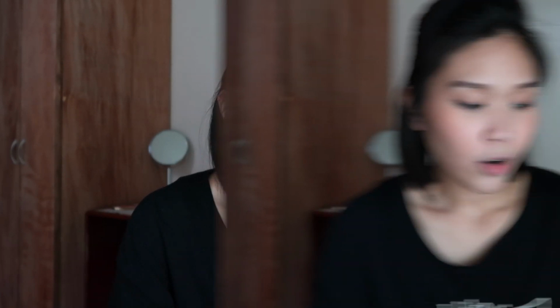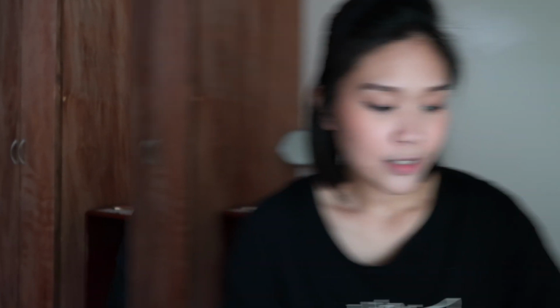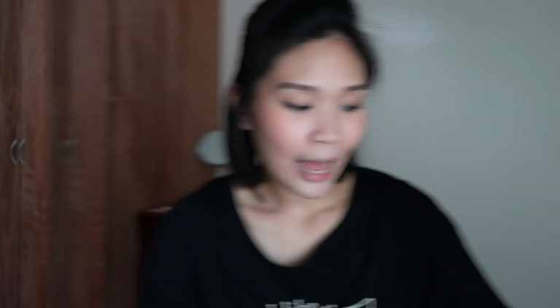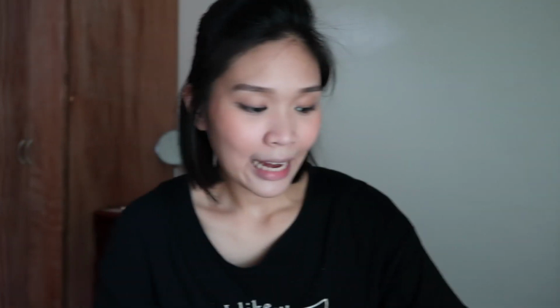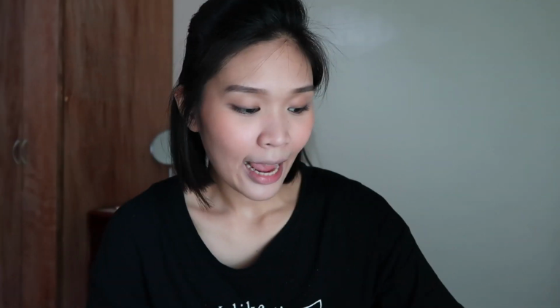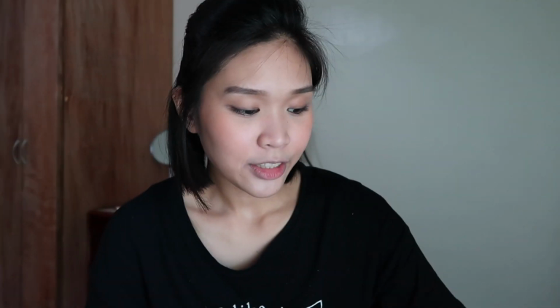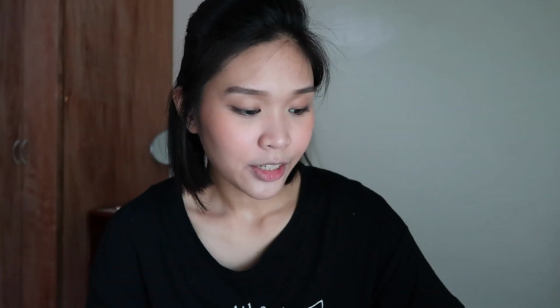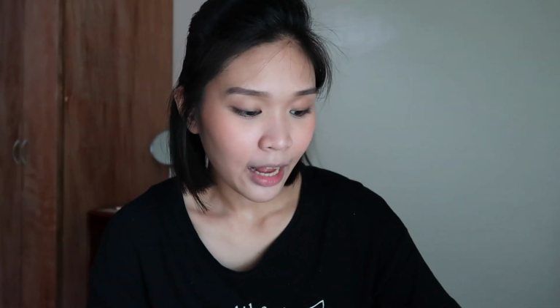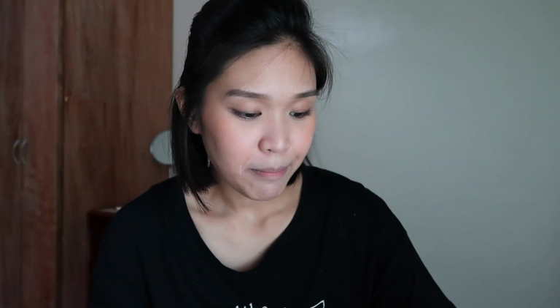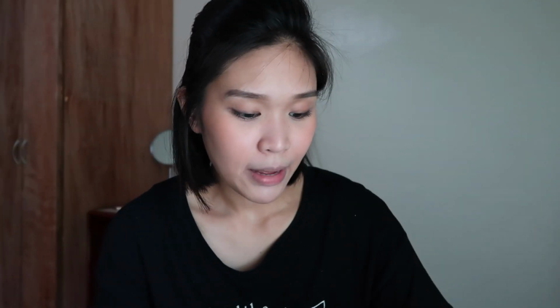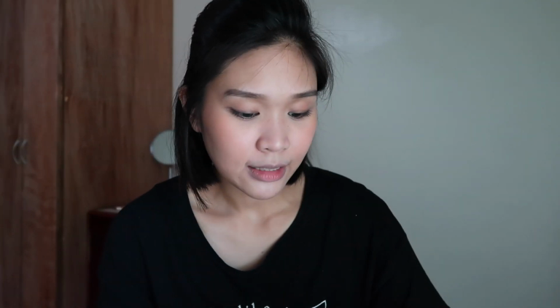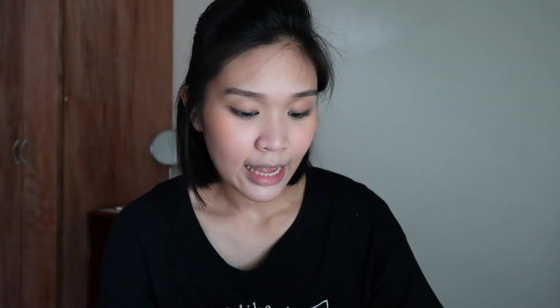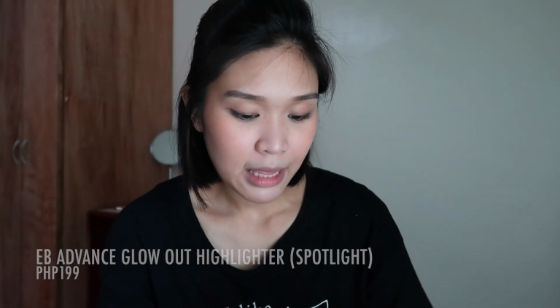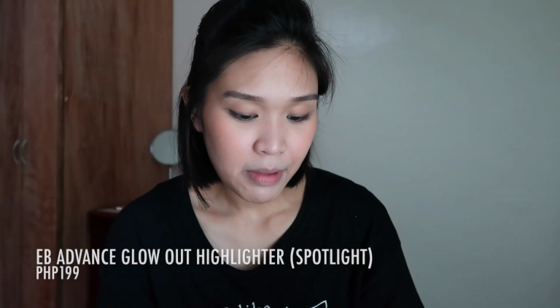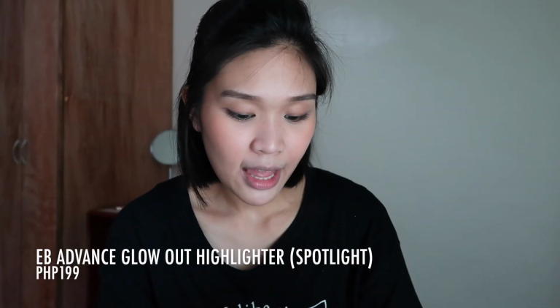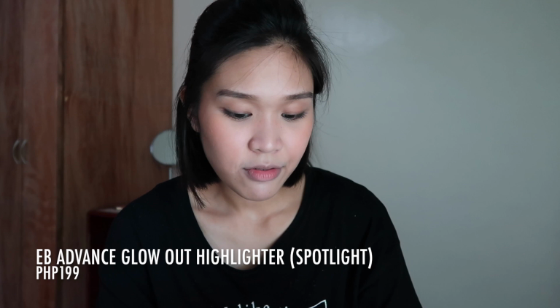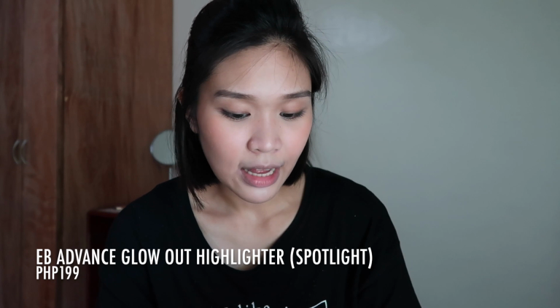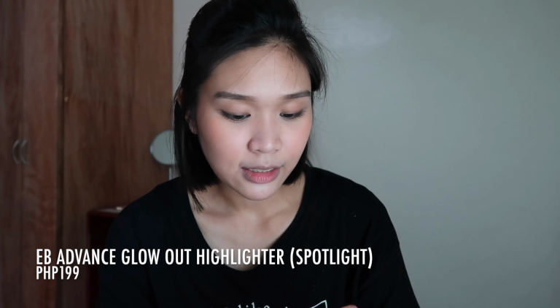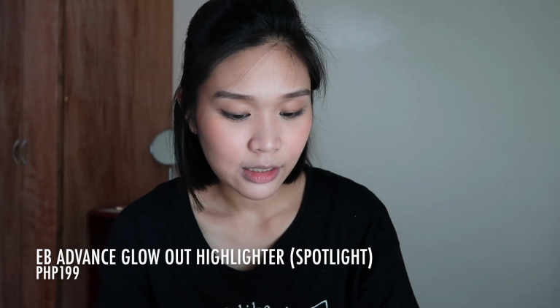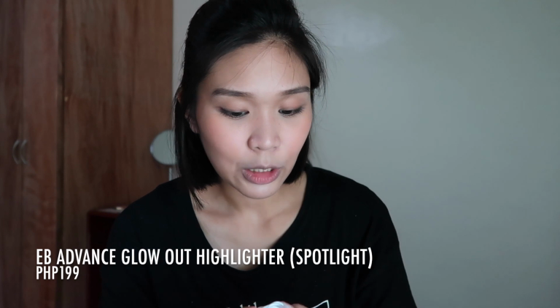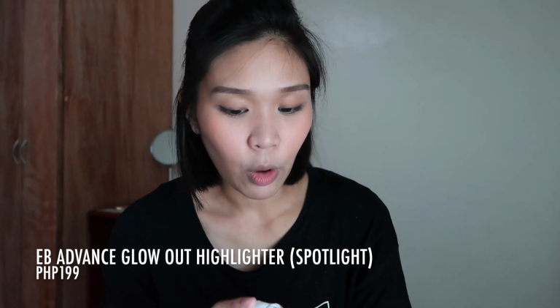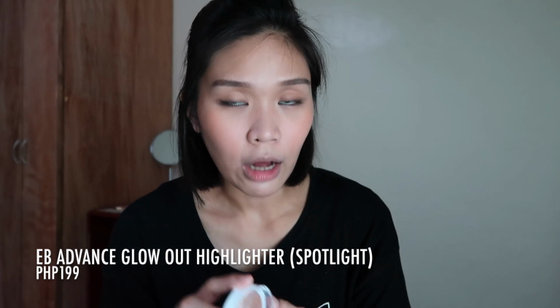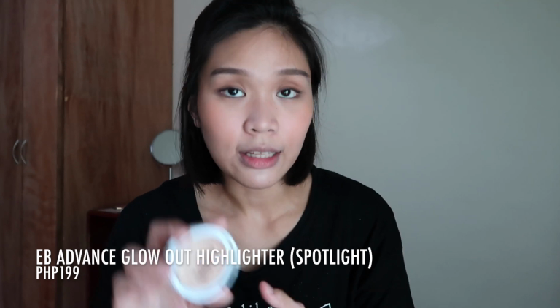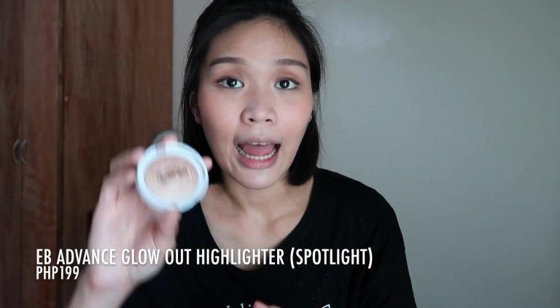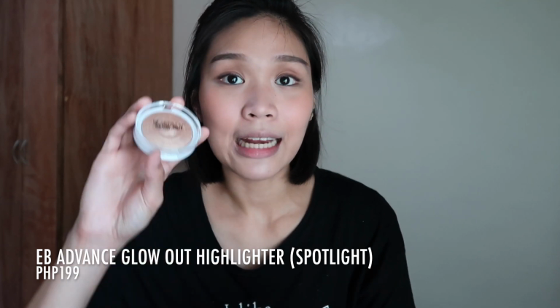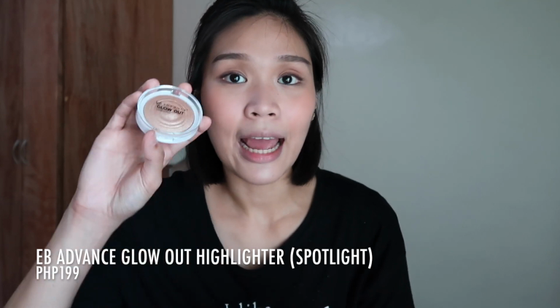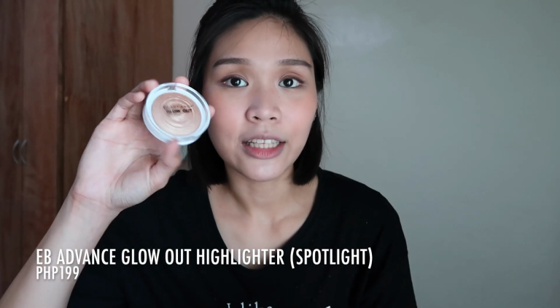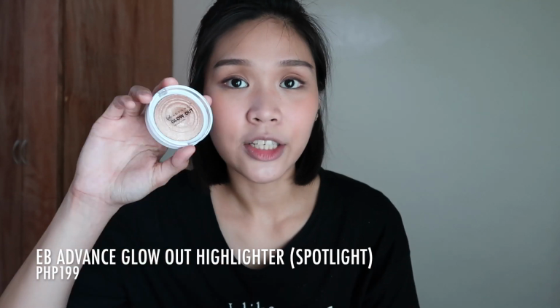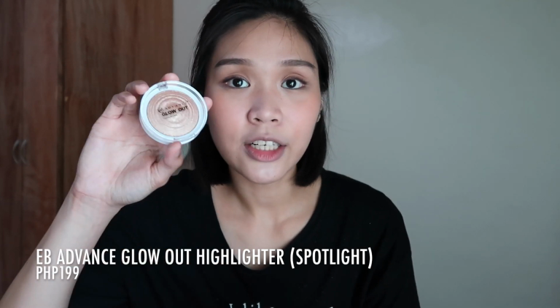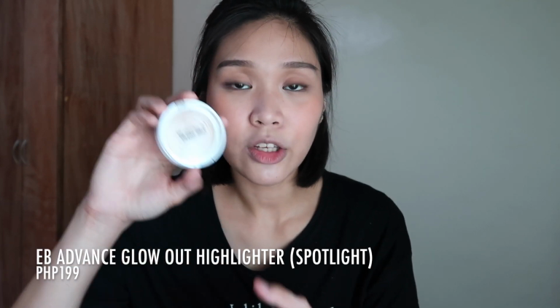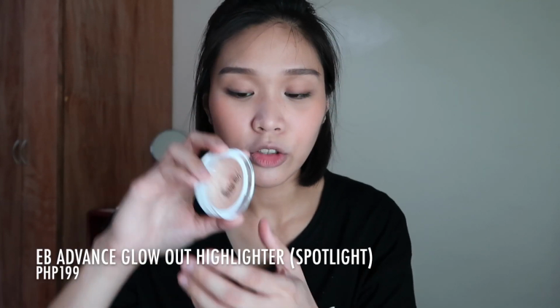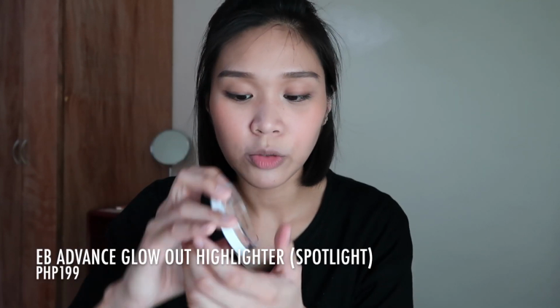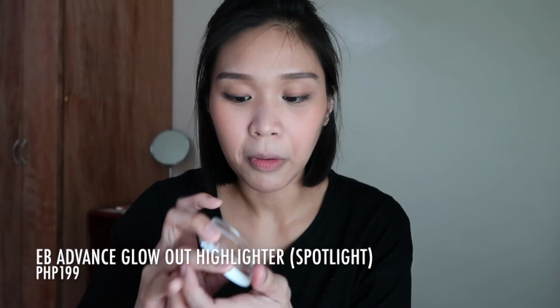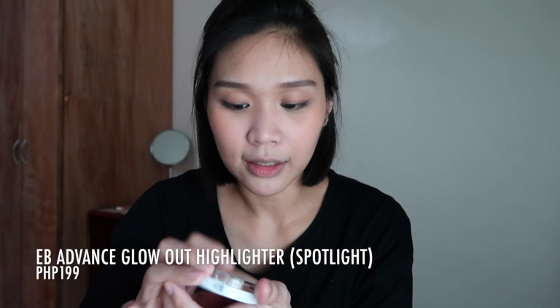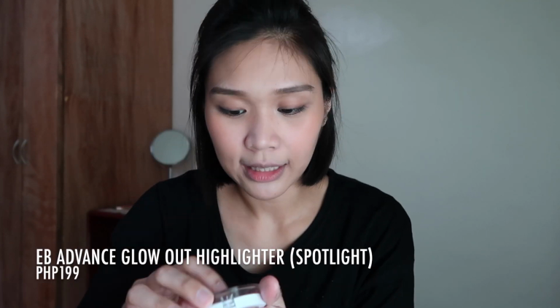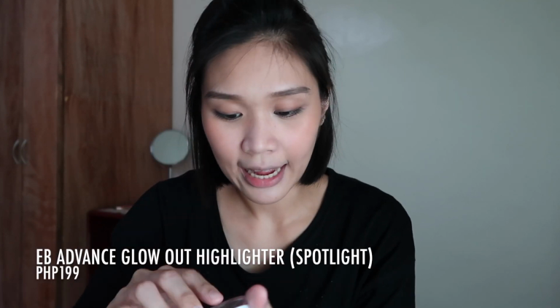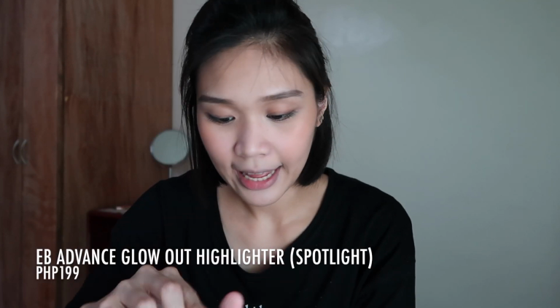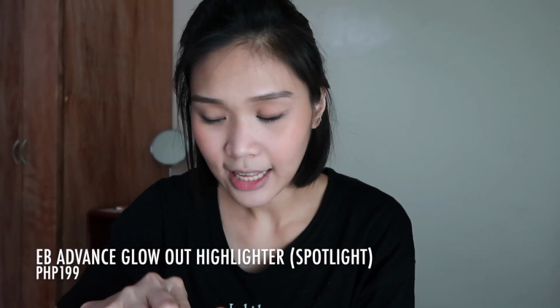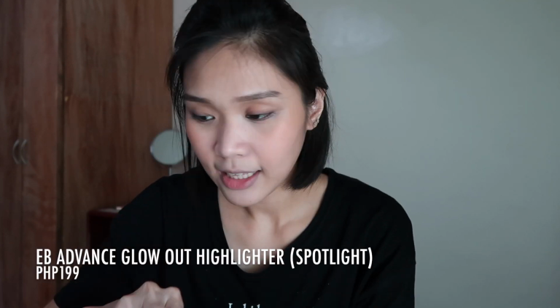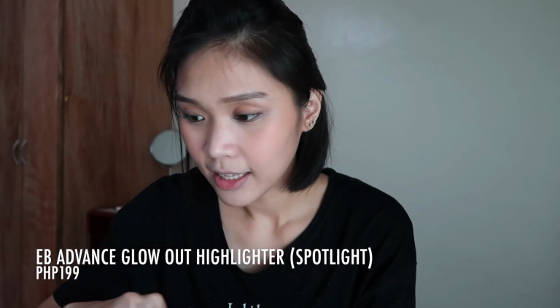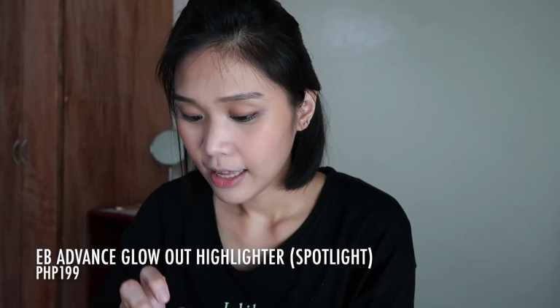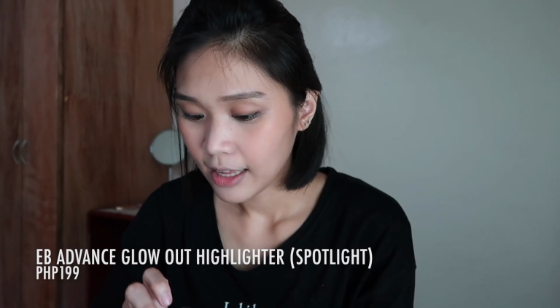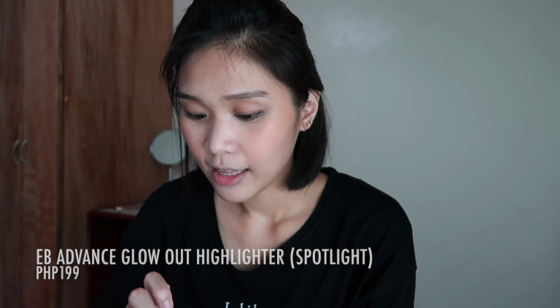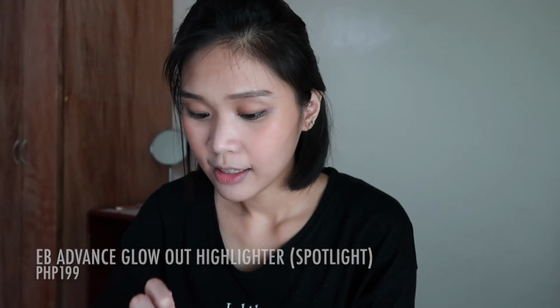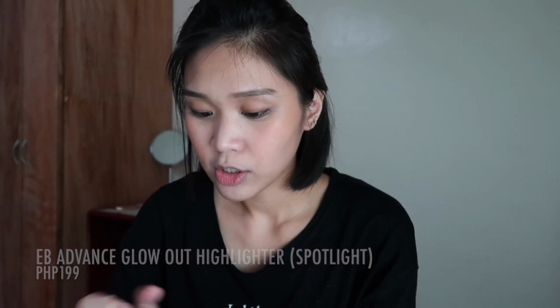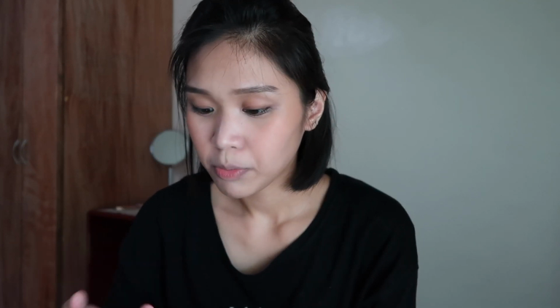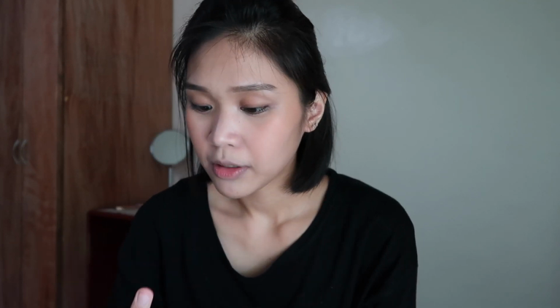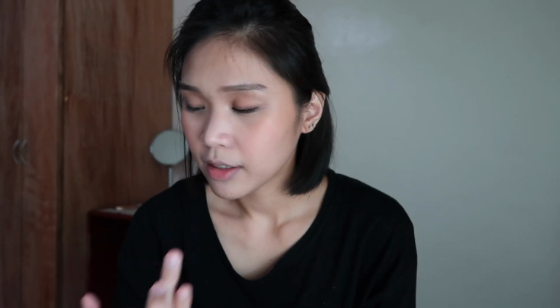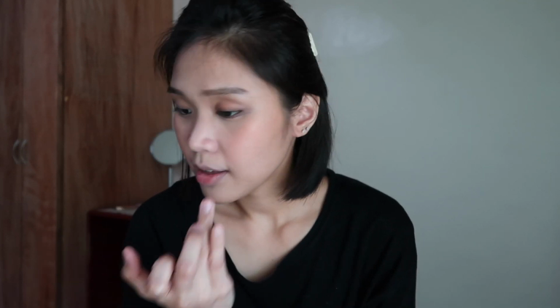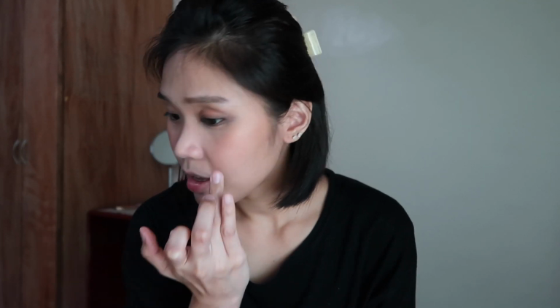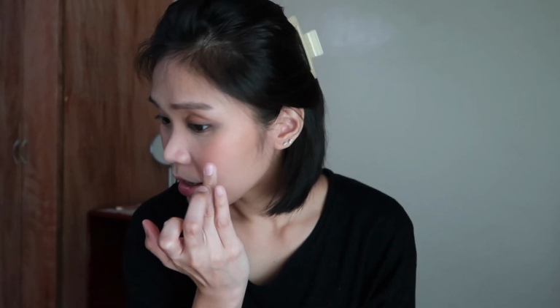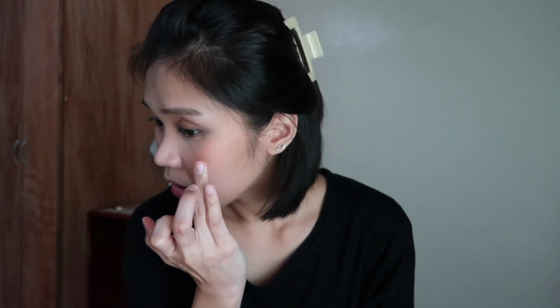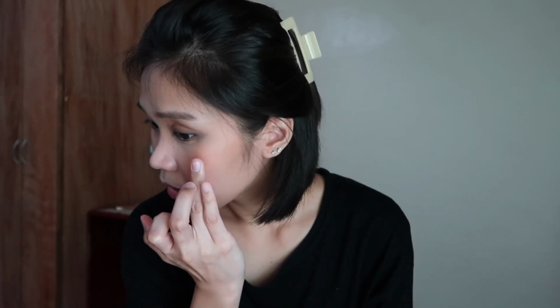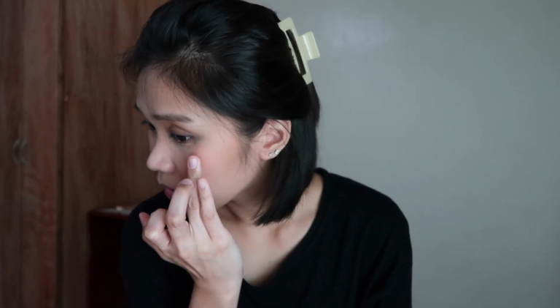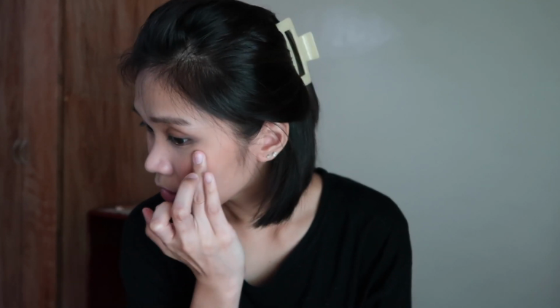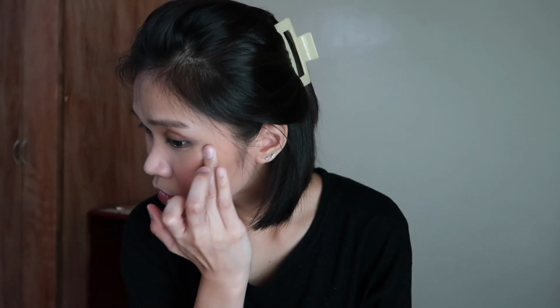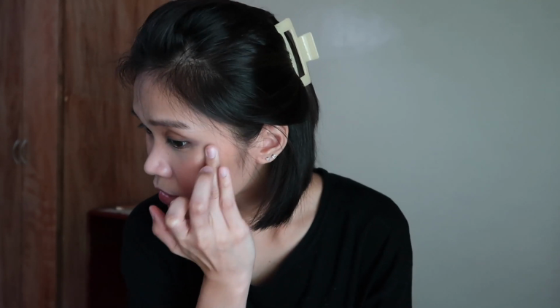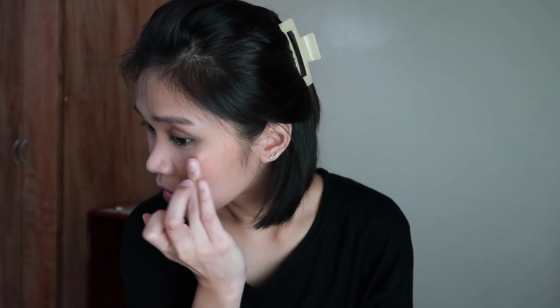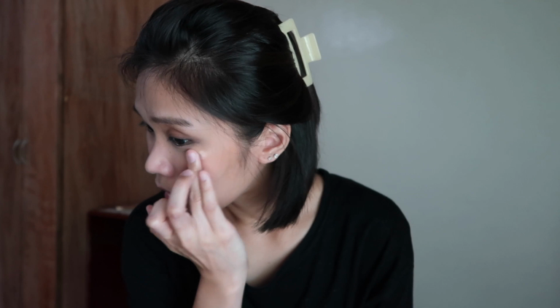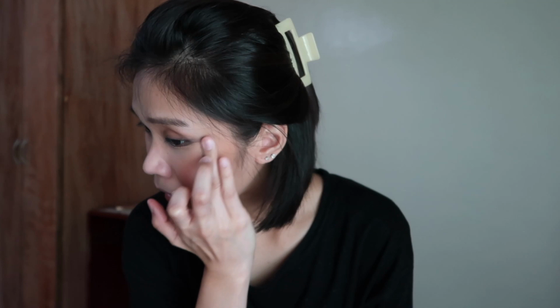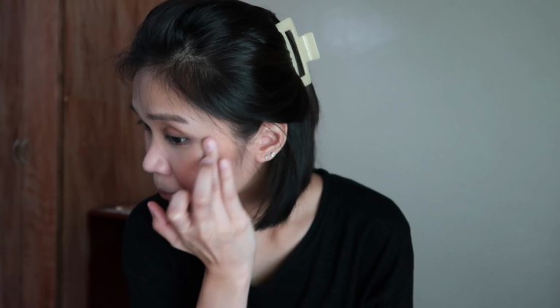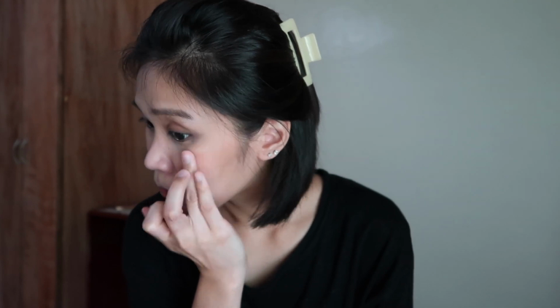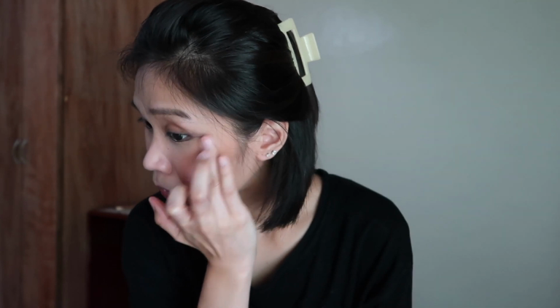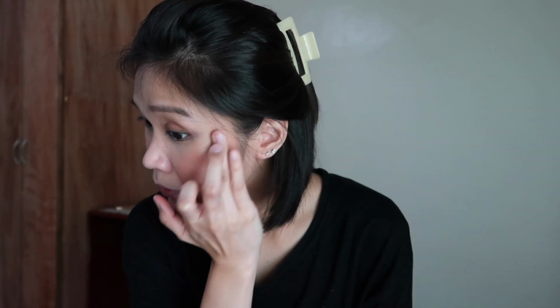For the highlighter, I picked the EG Advanced Glow Out Highlighter in Spotlight. Let's put it on the high points of the face.